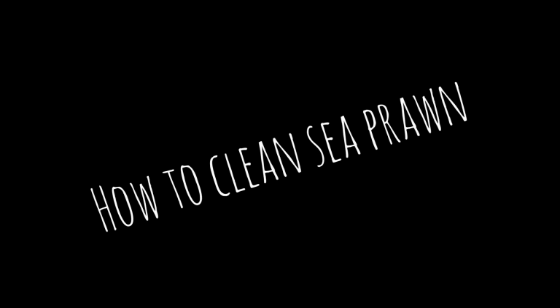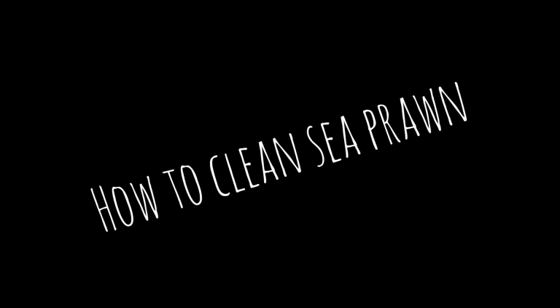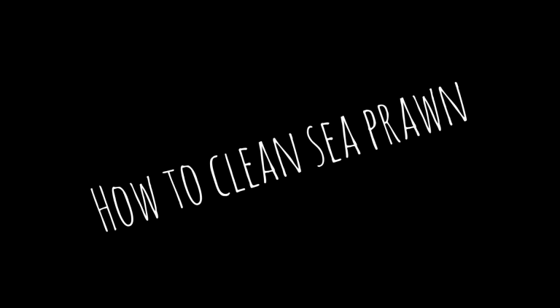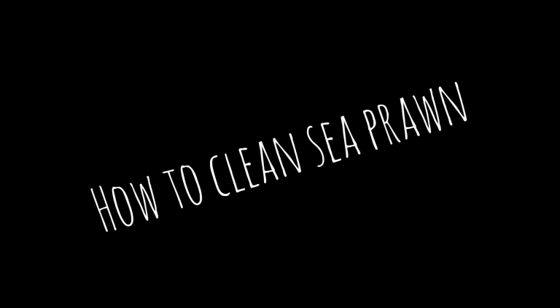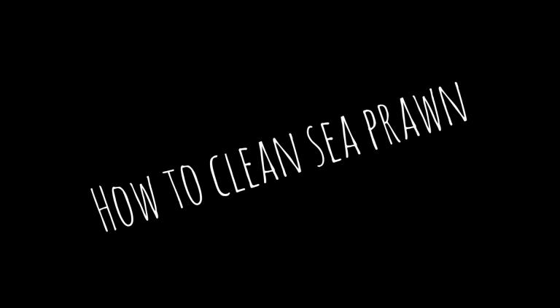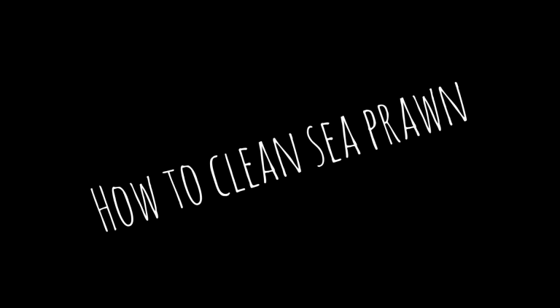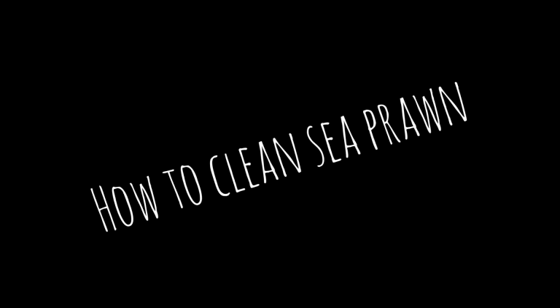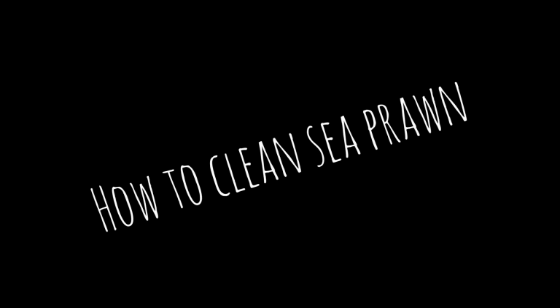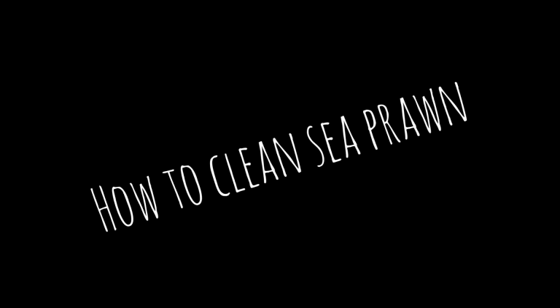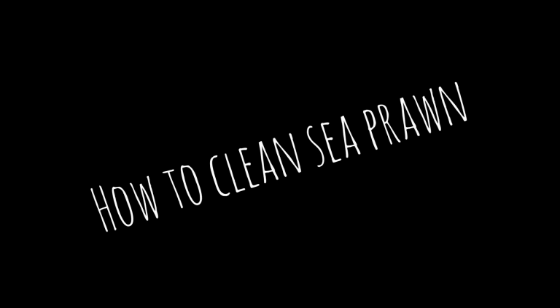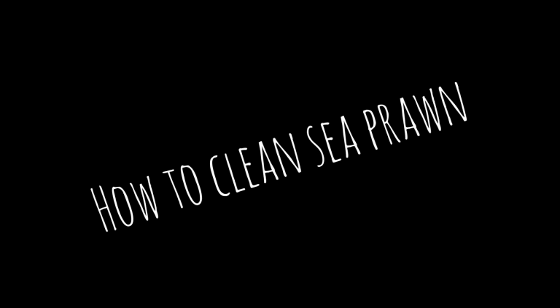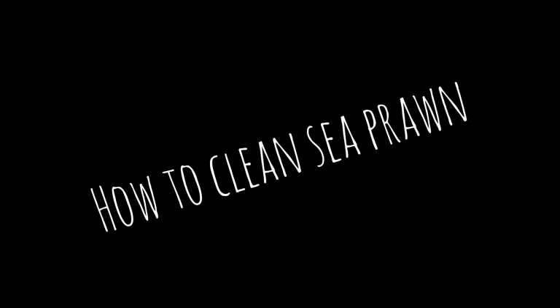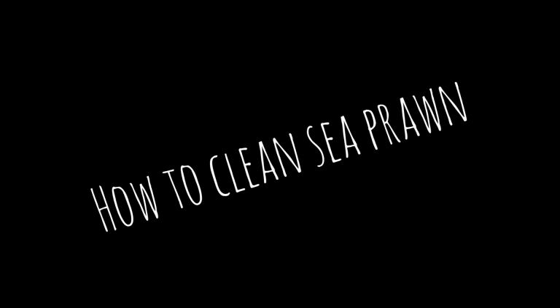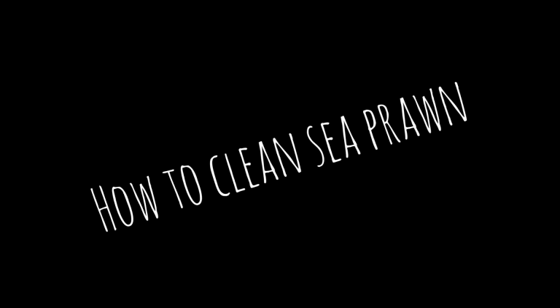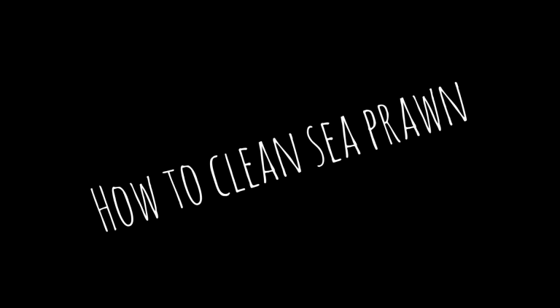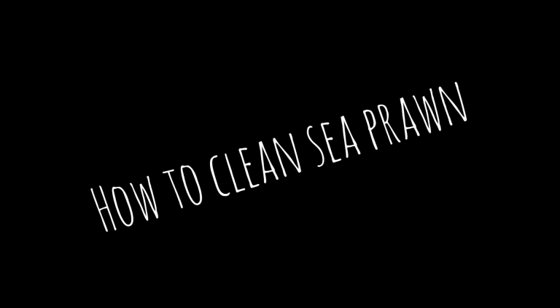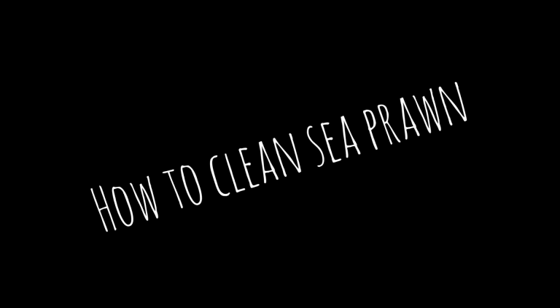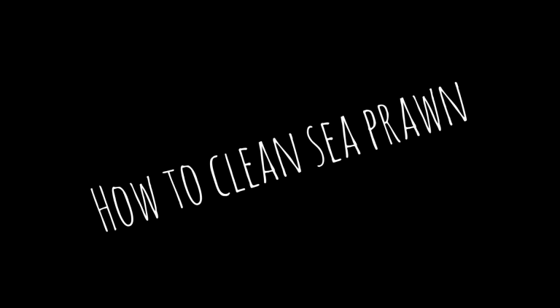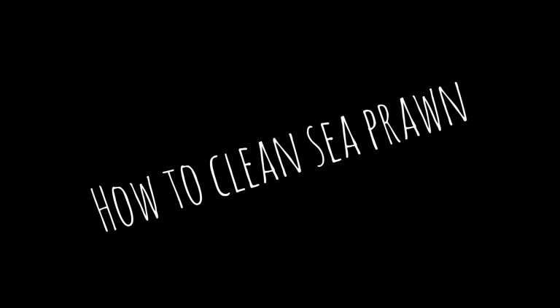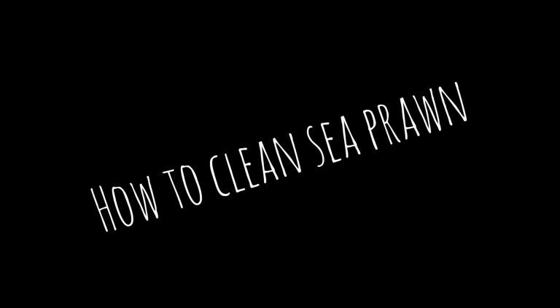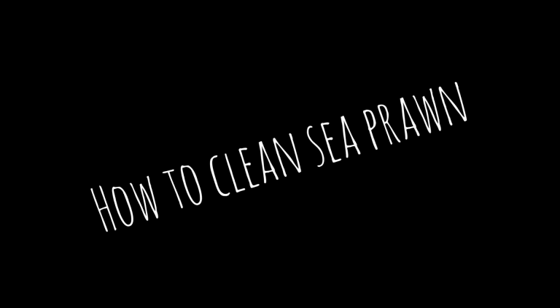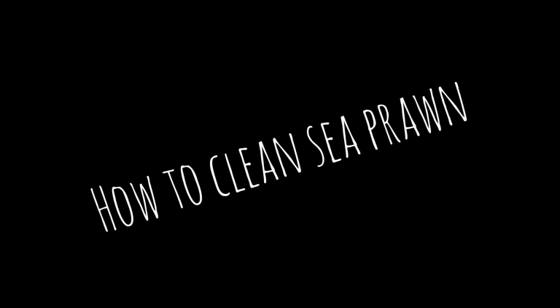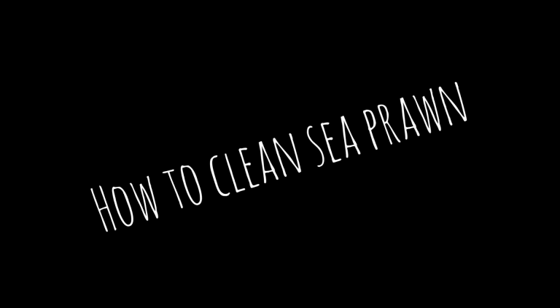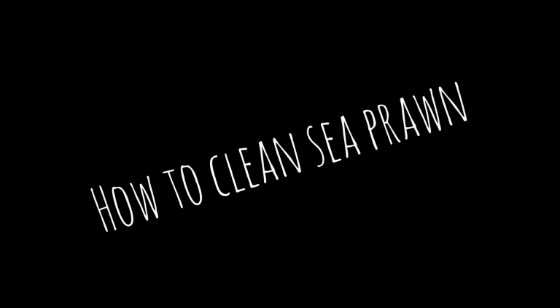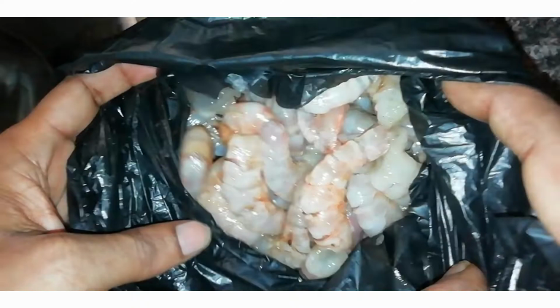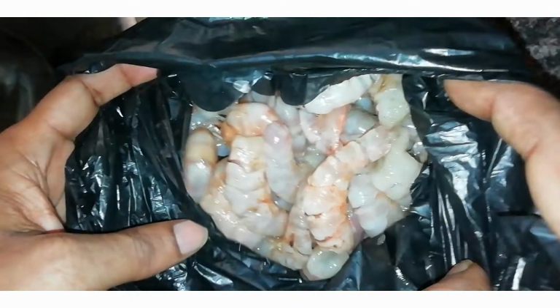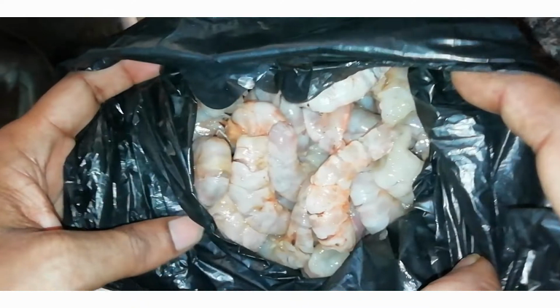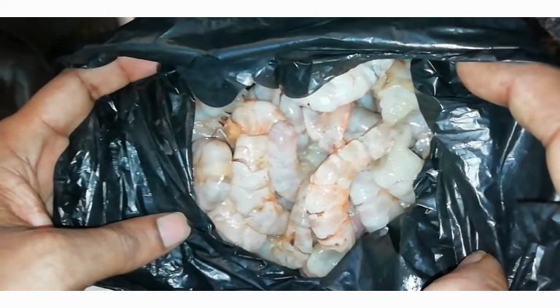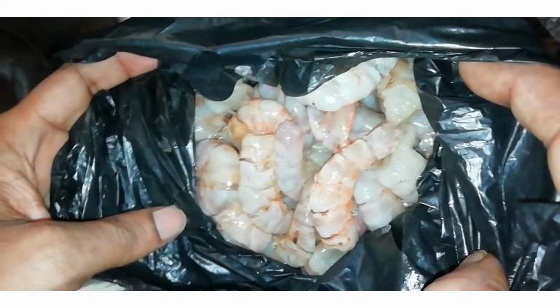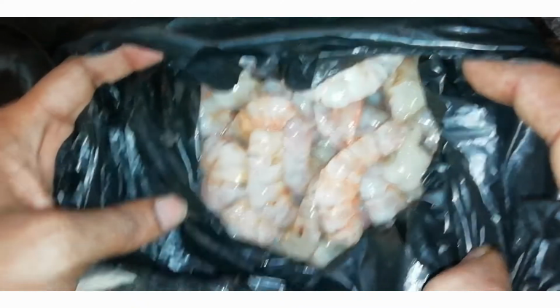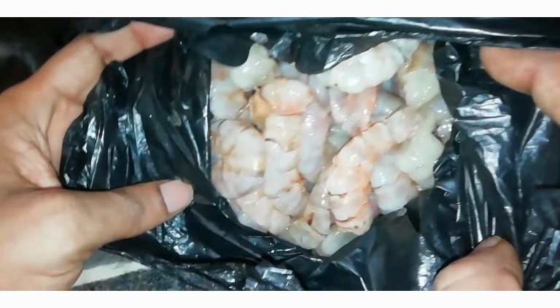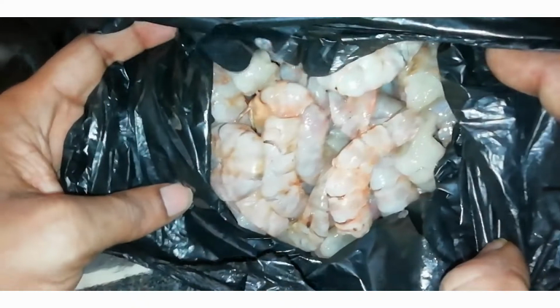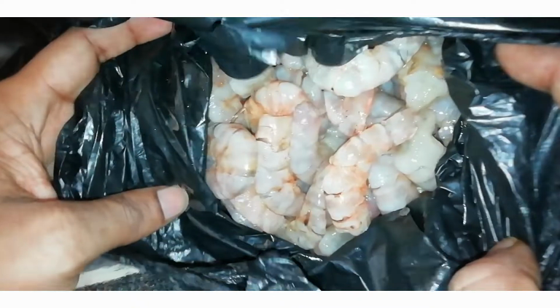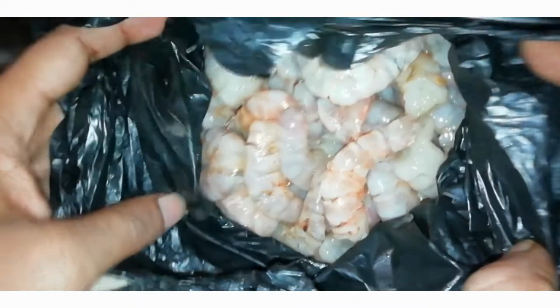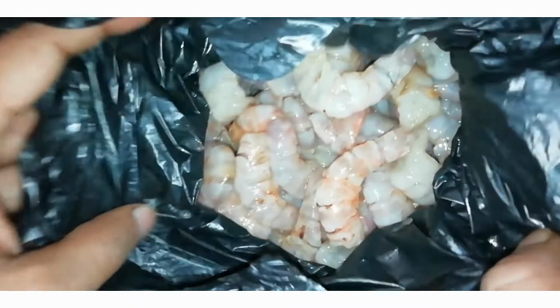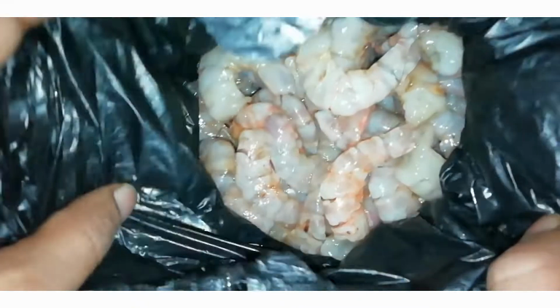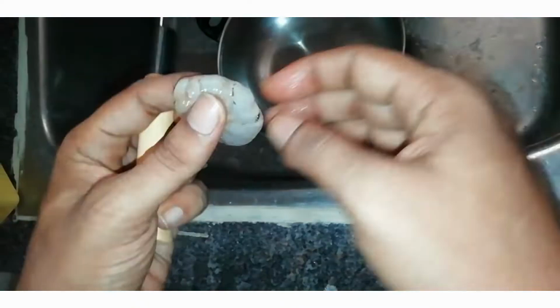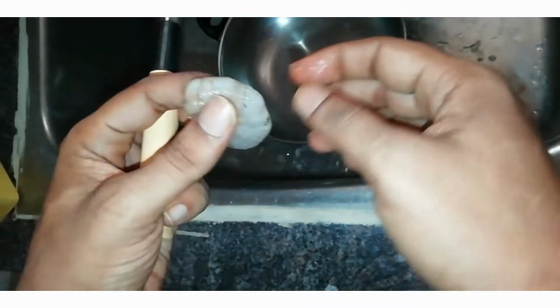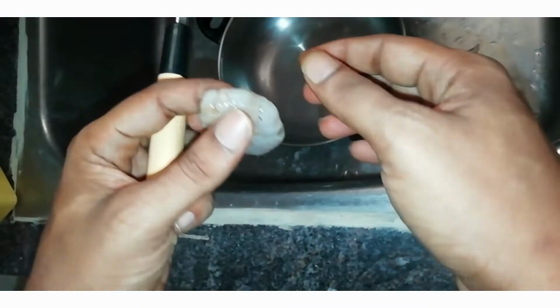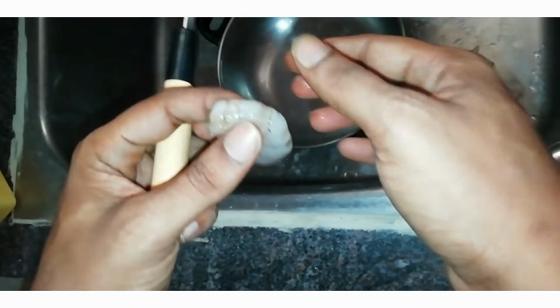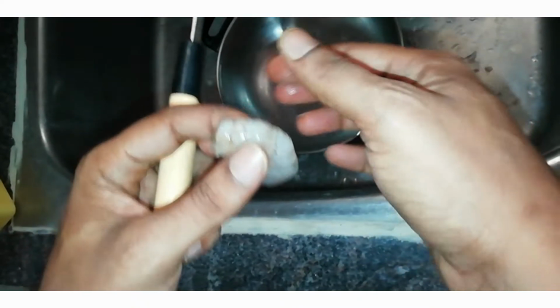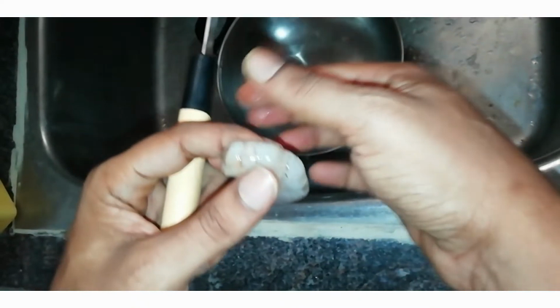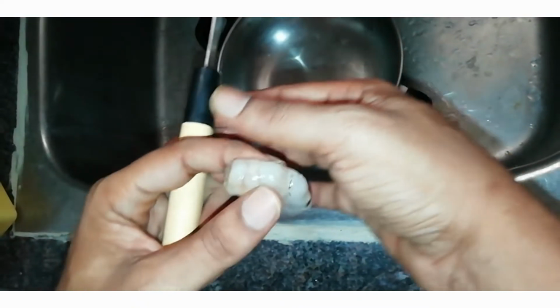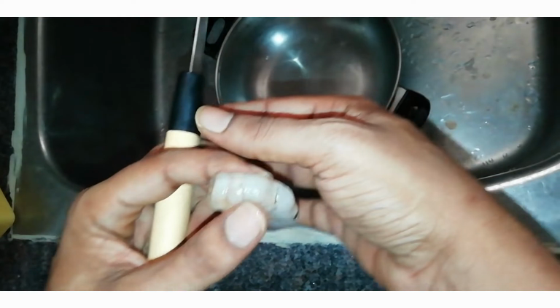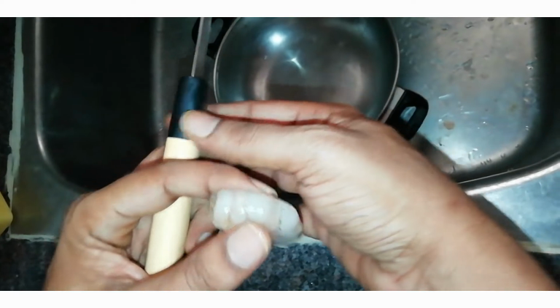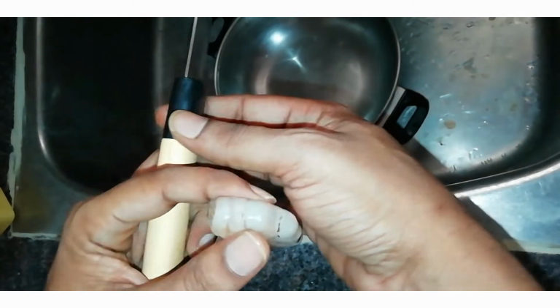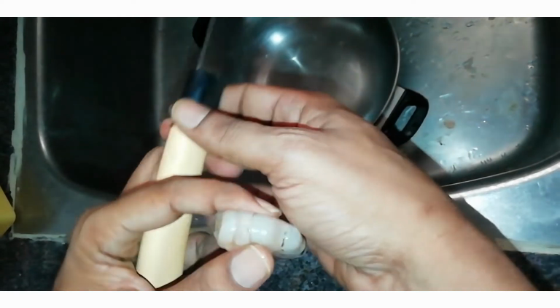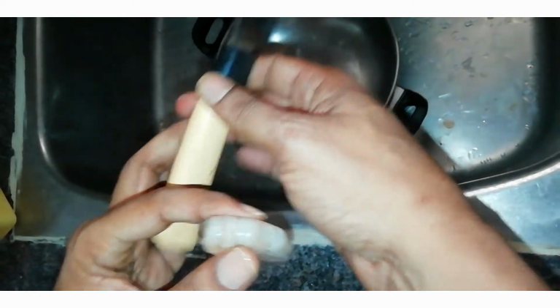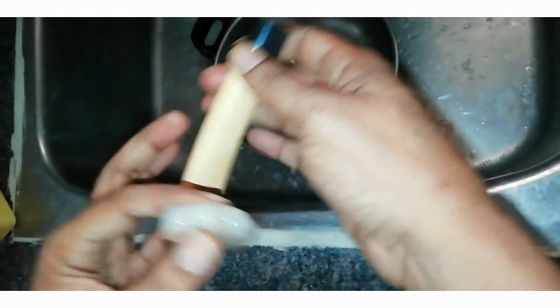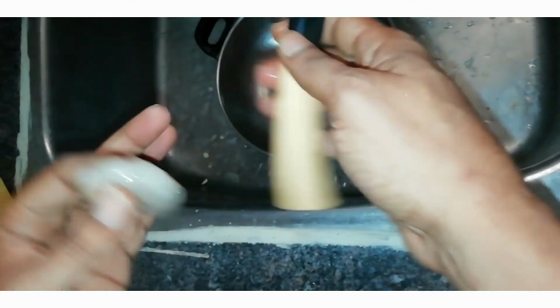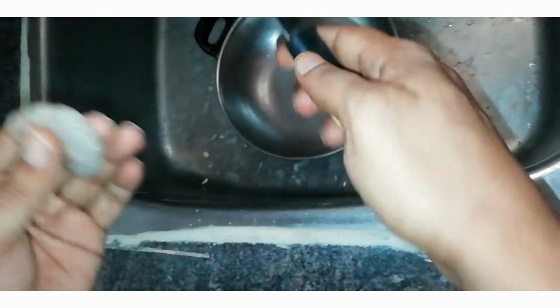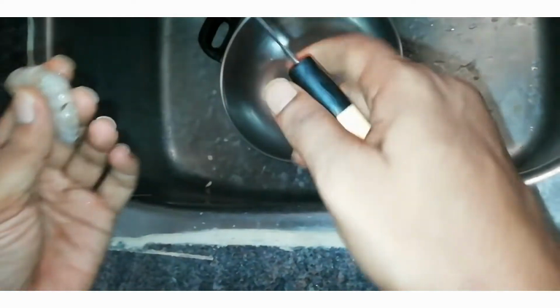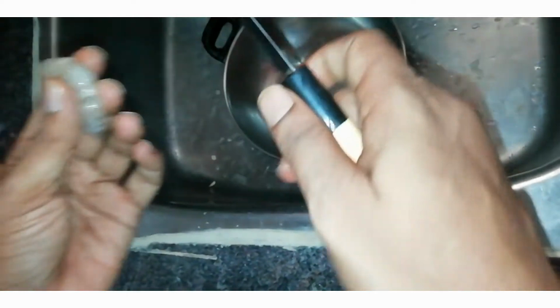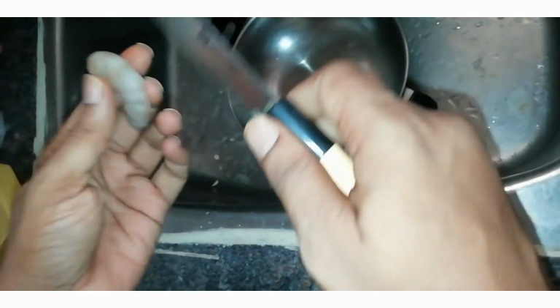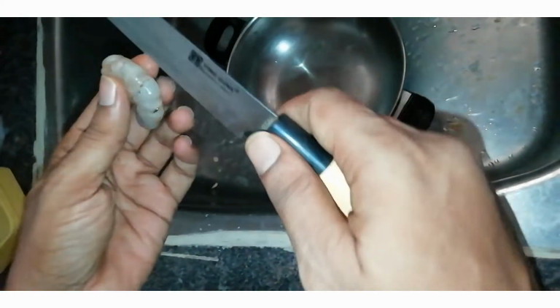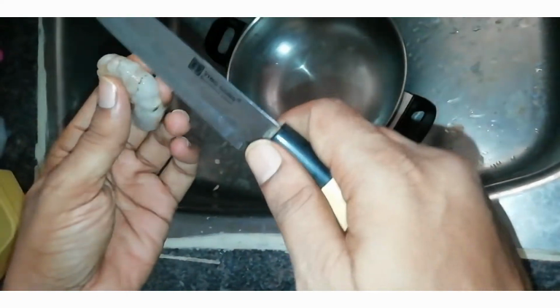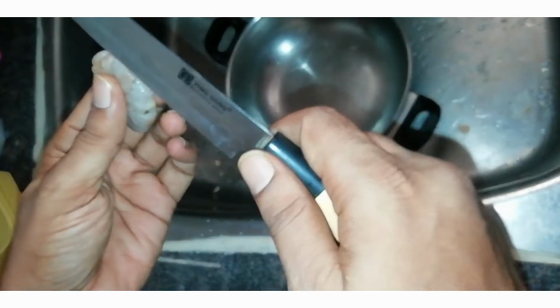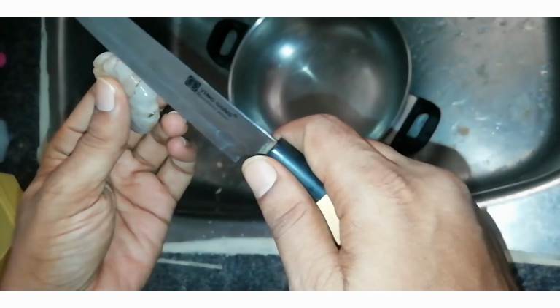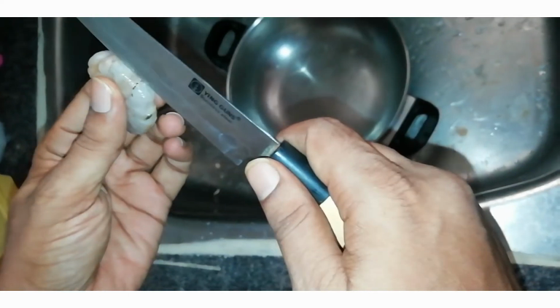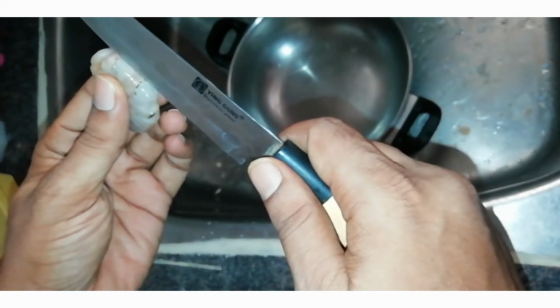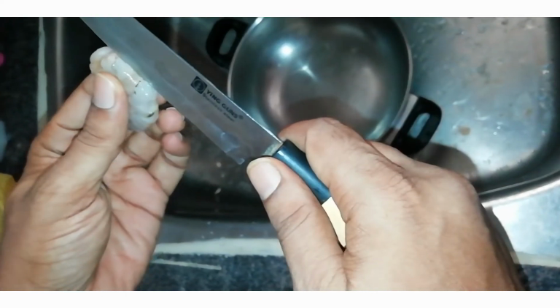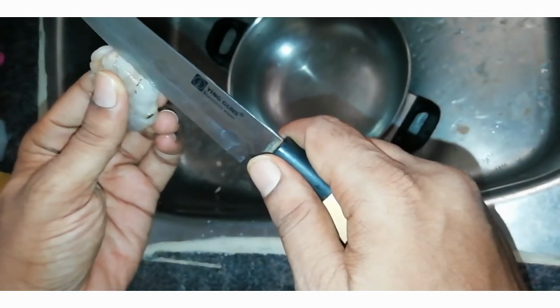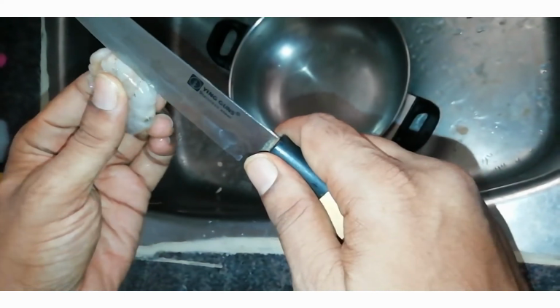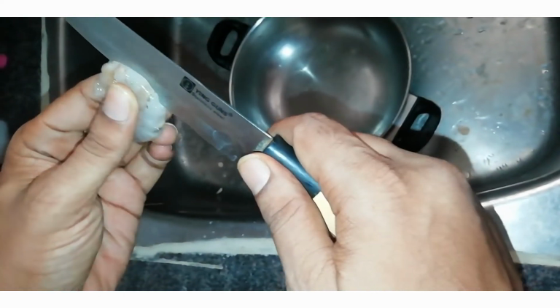Hi friends, I'm going to show how to clean sea prawns. We are going to eat 1 kg, so we need to cut the sea prawns in half a kg.